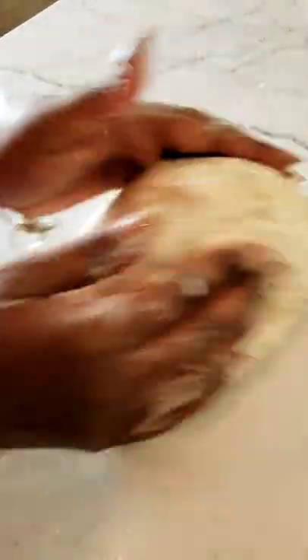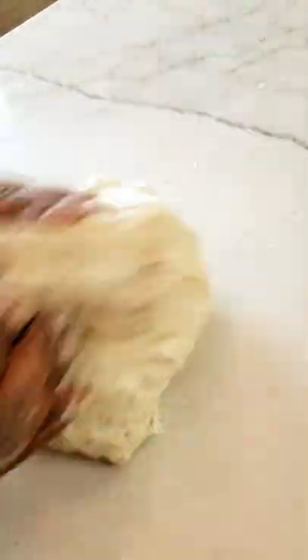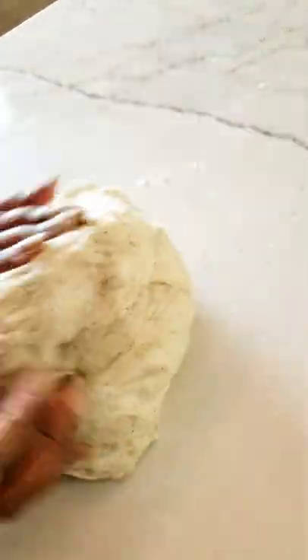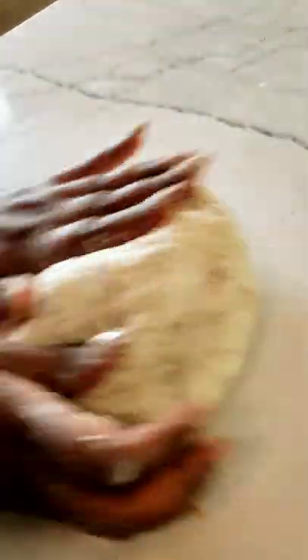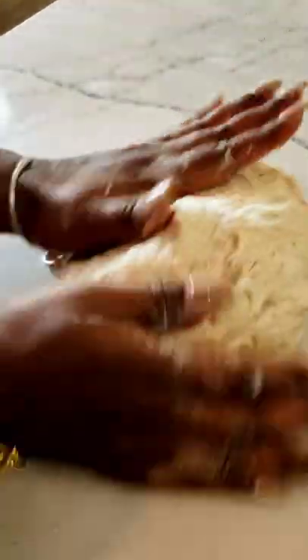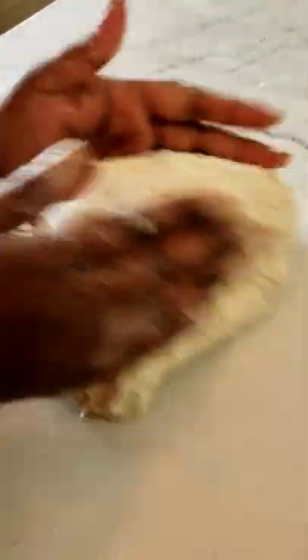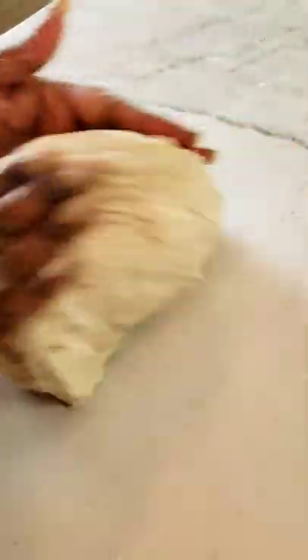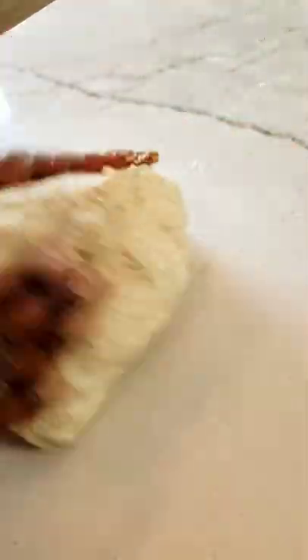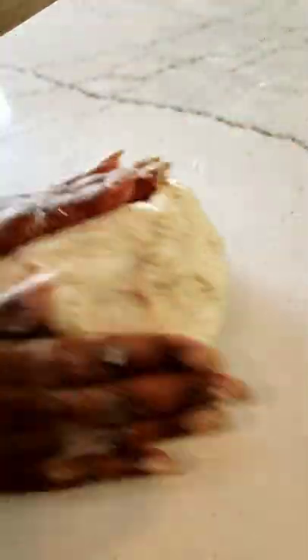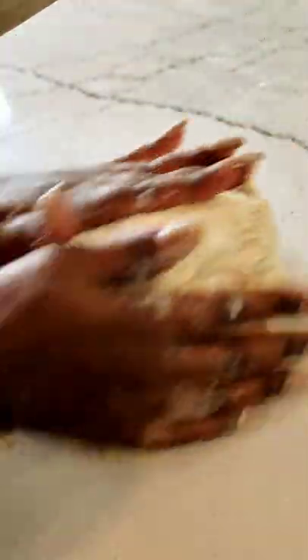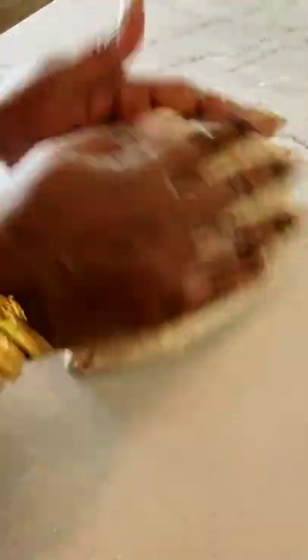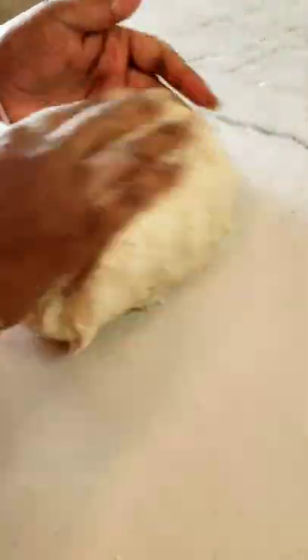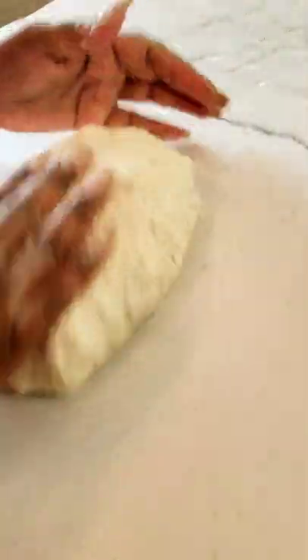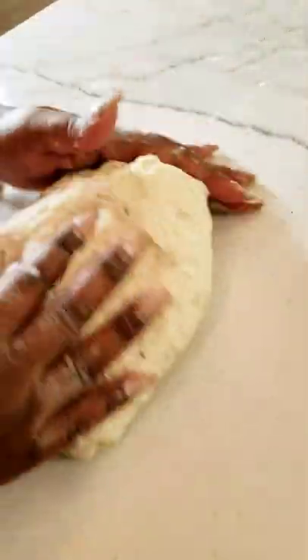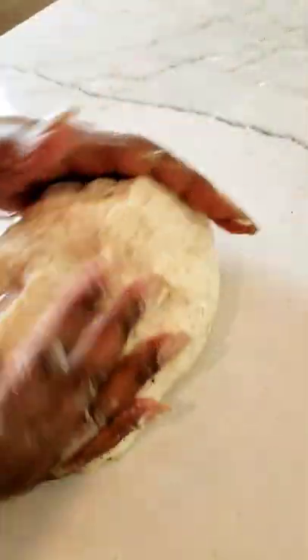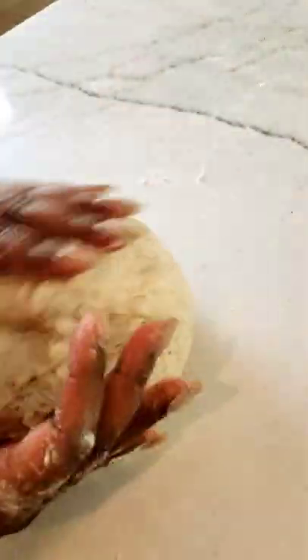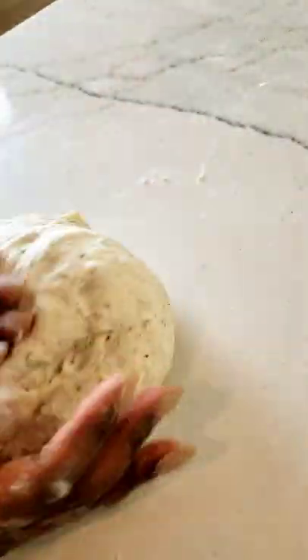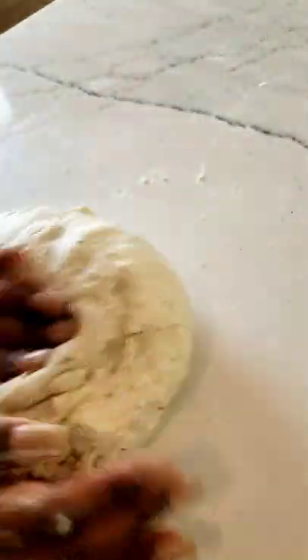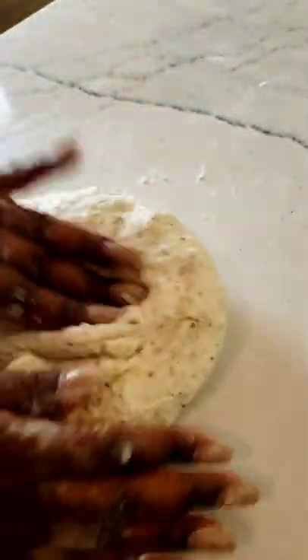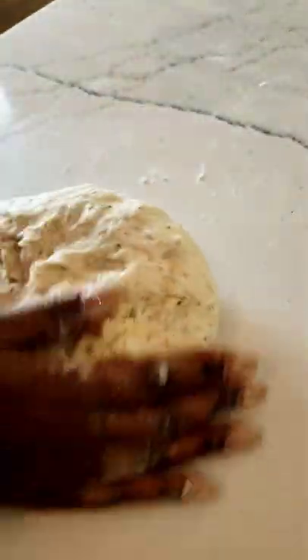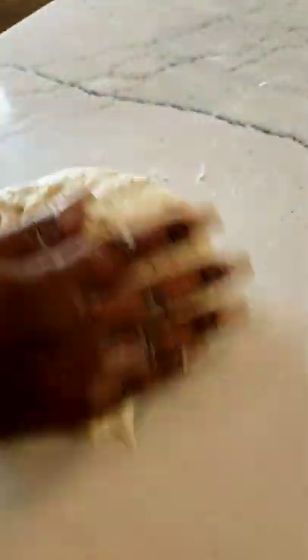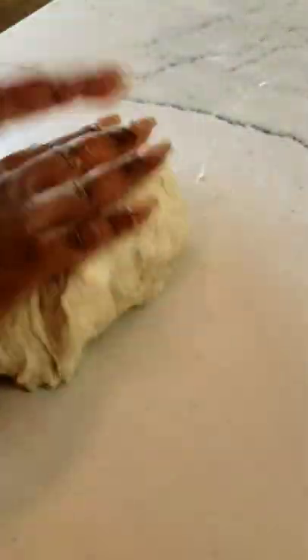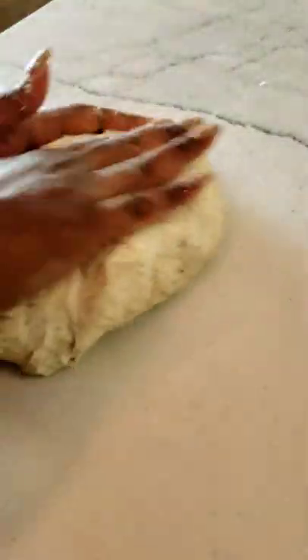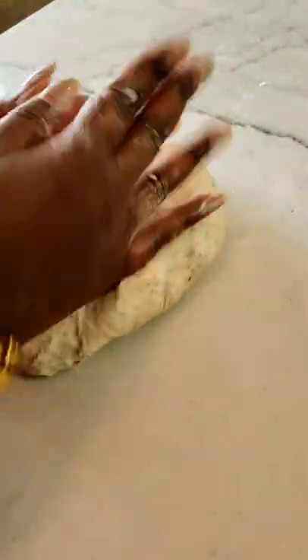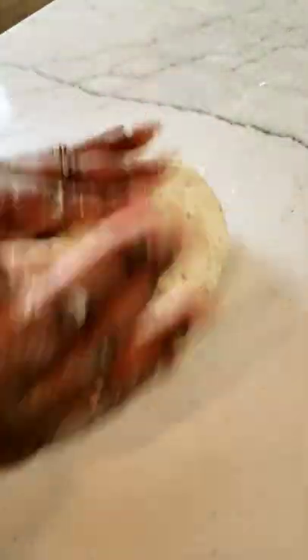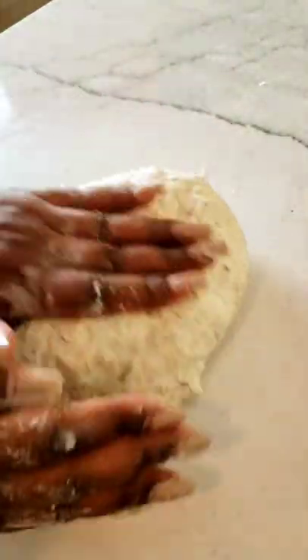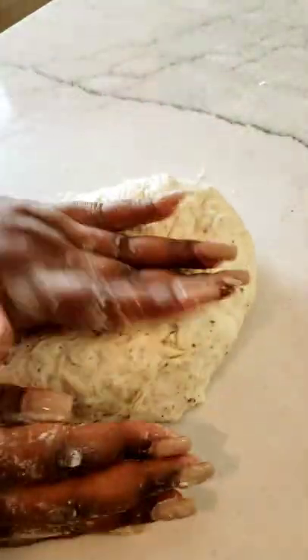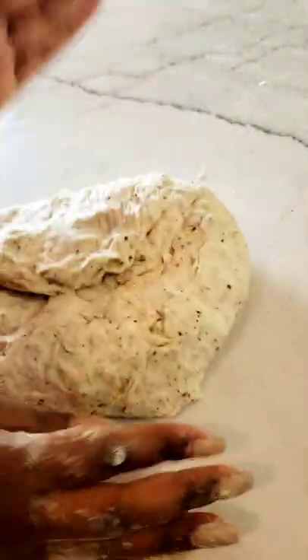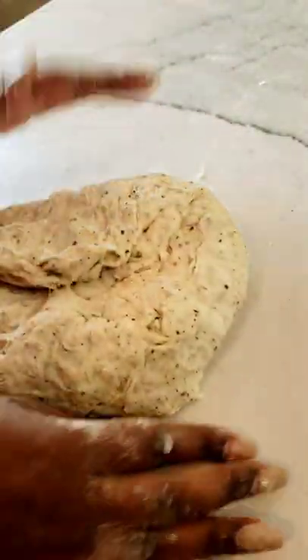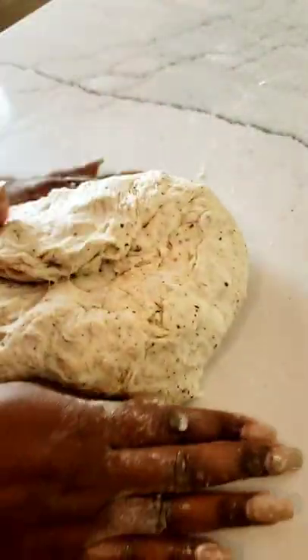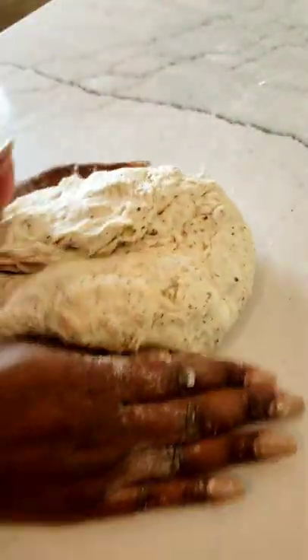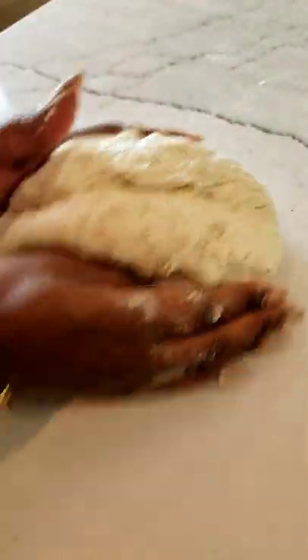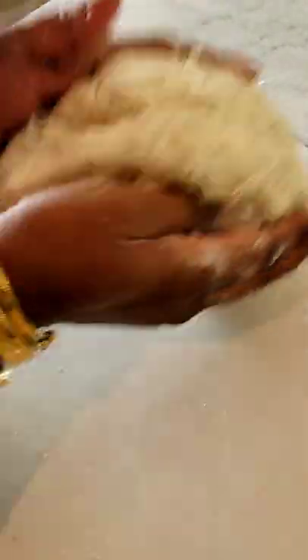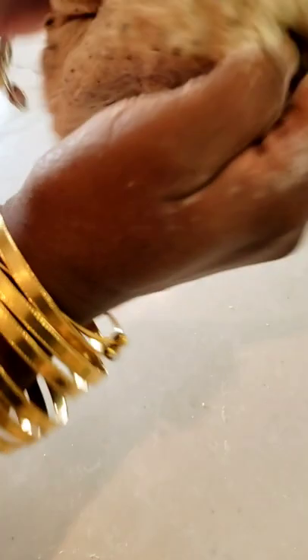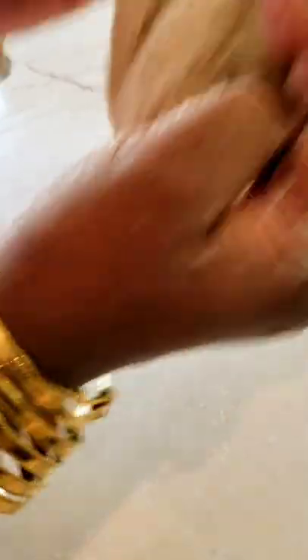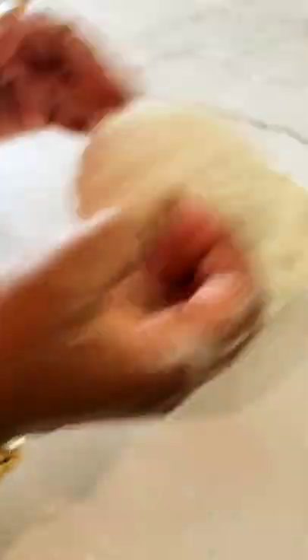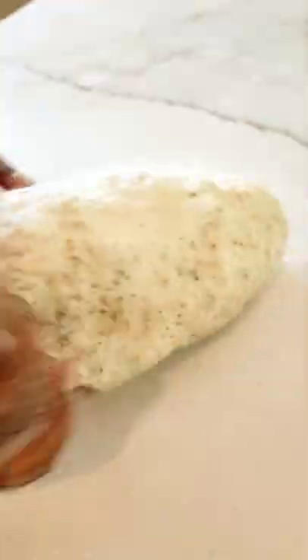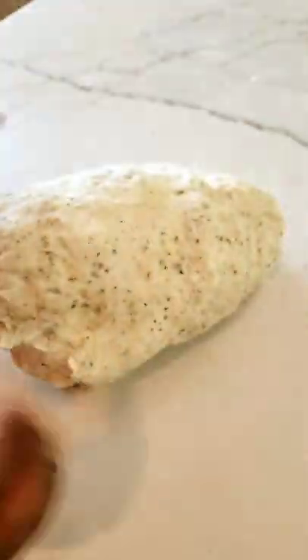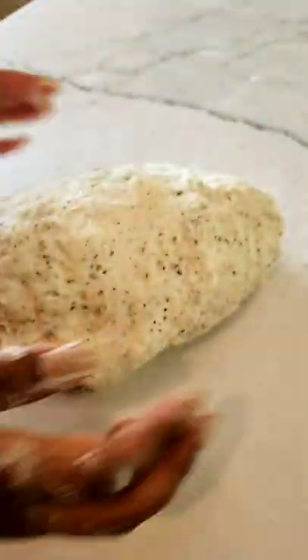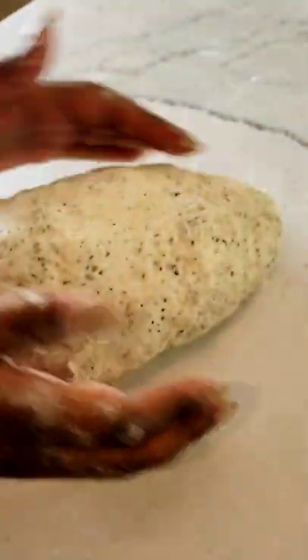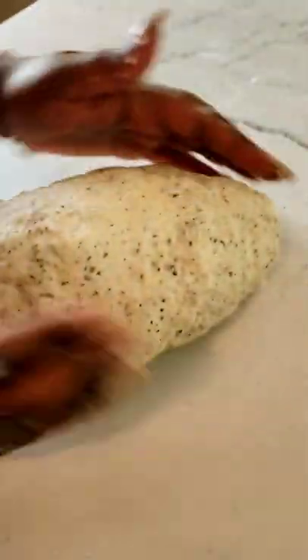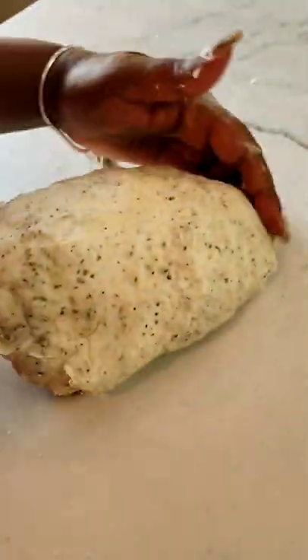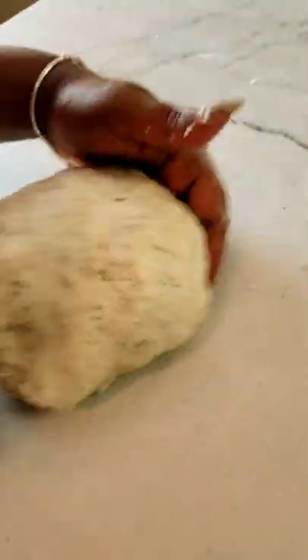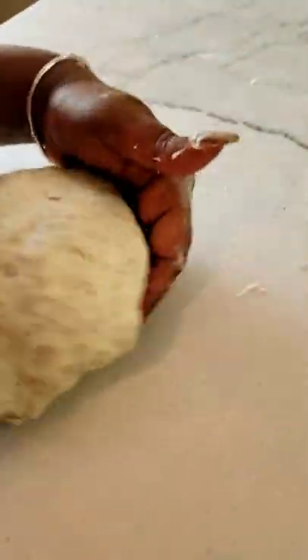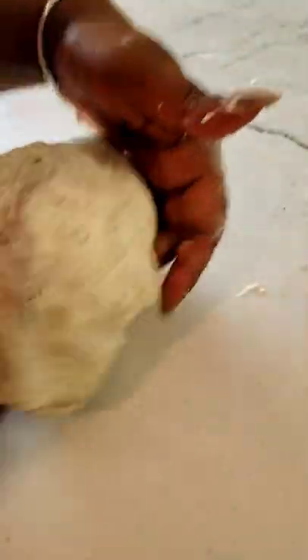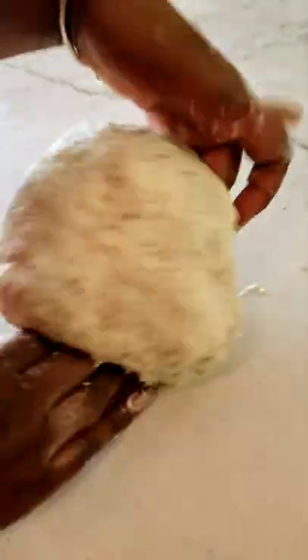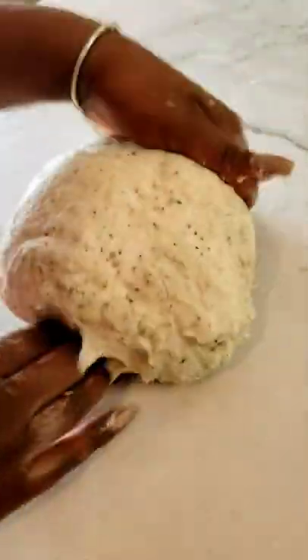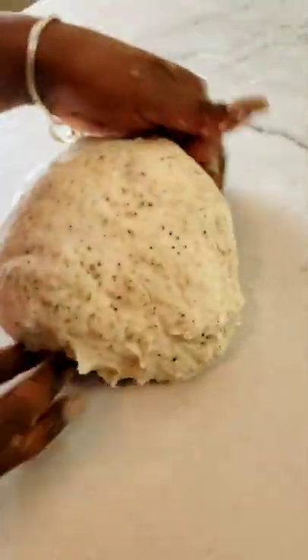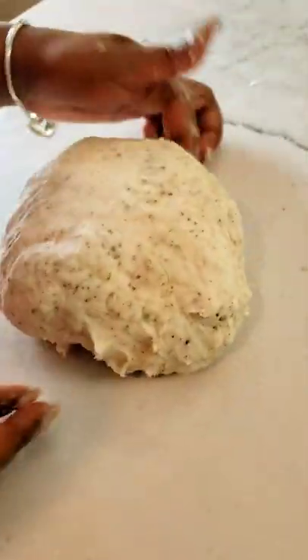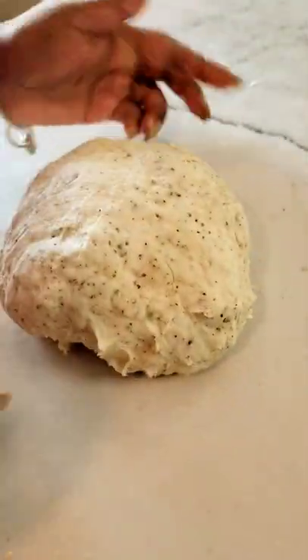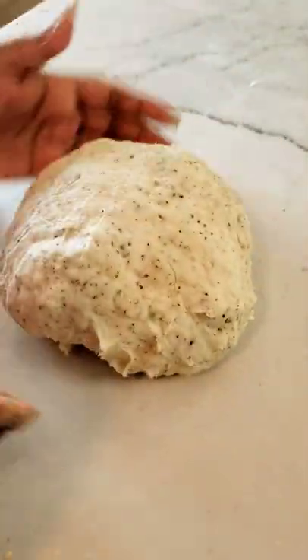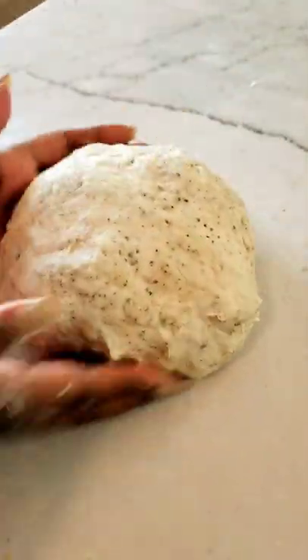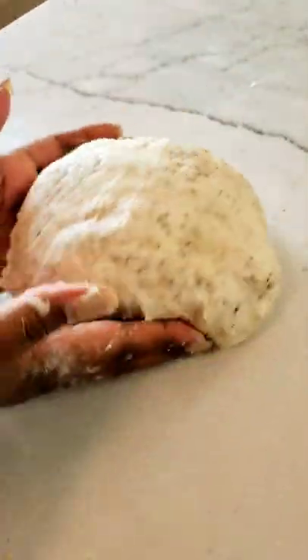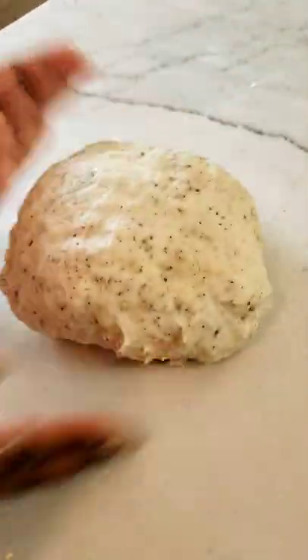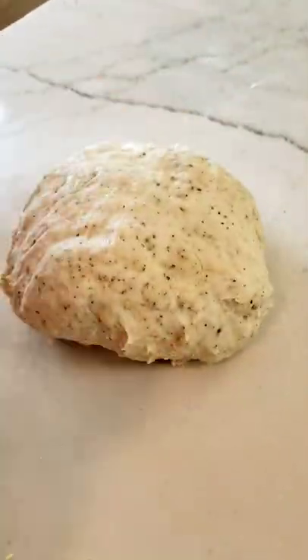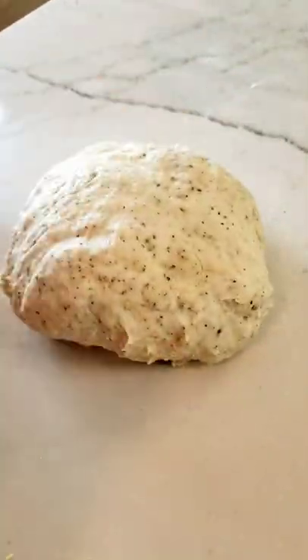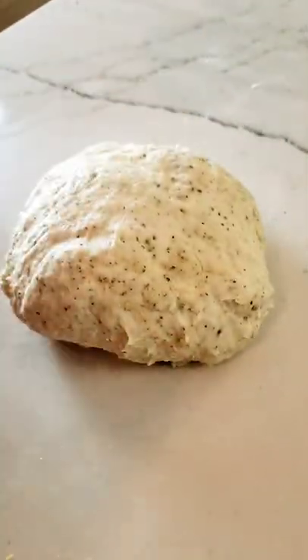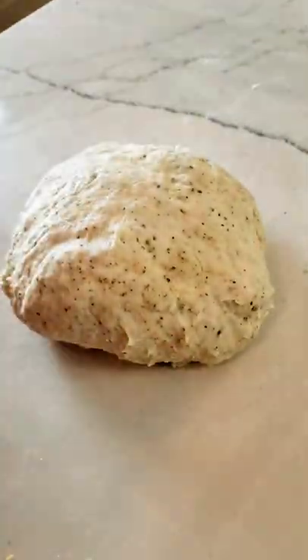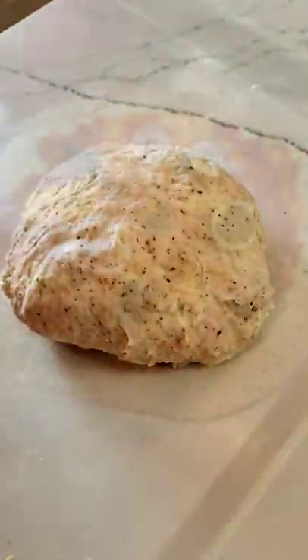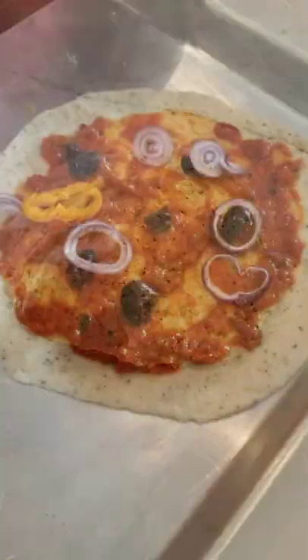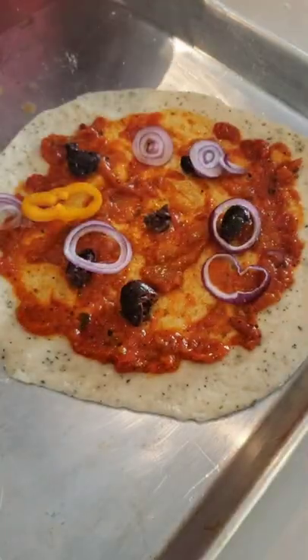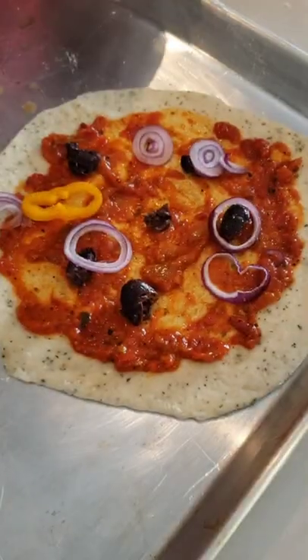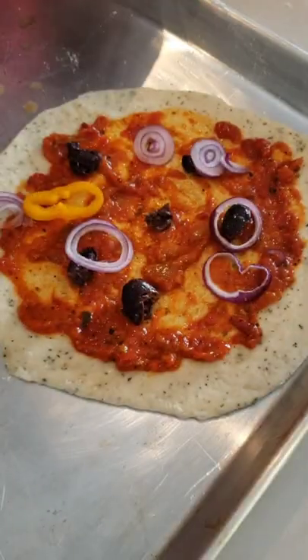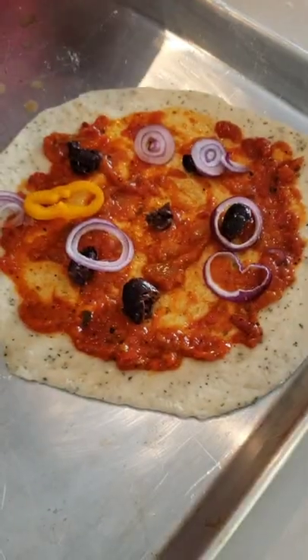Let it rest for 10 to 20 minutes before you start making the personal pizzas. Now you can make customized pizzas with toppings of choice.